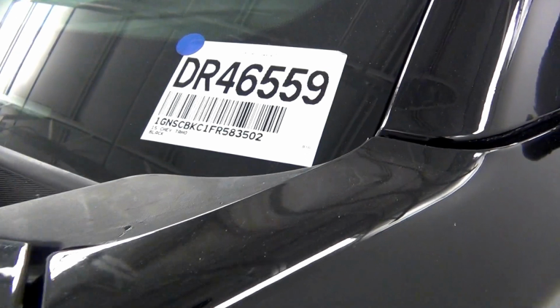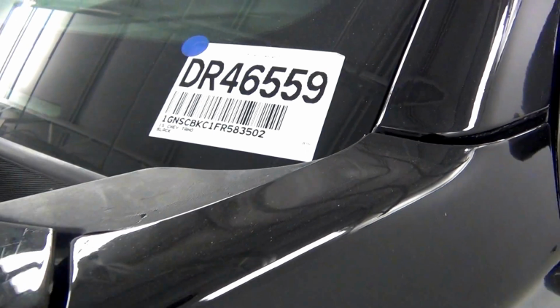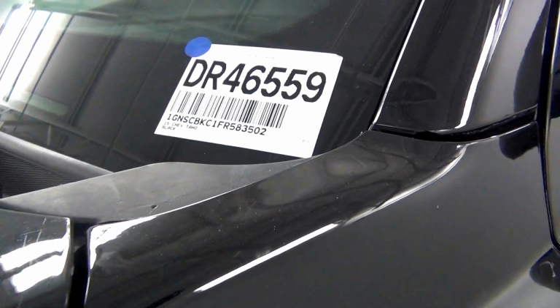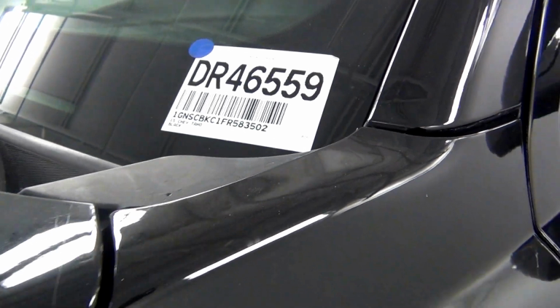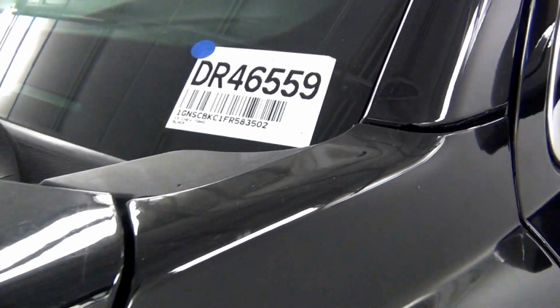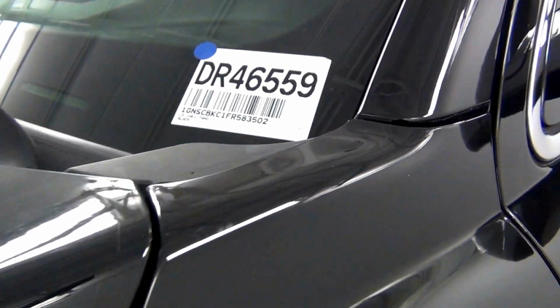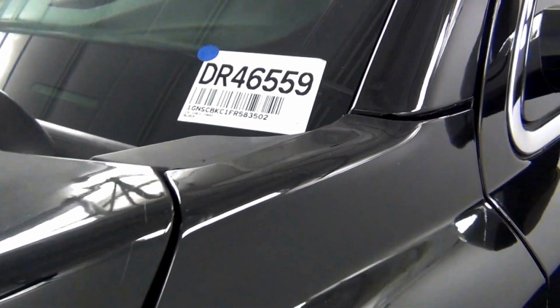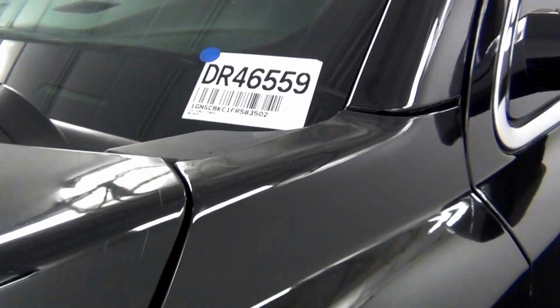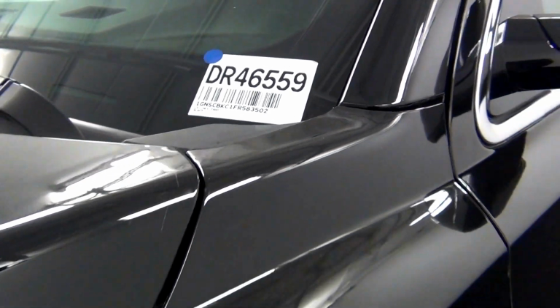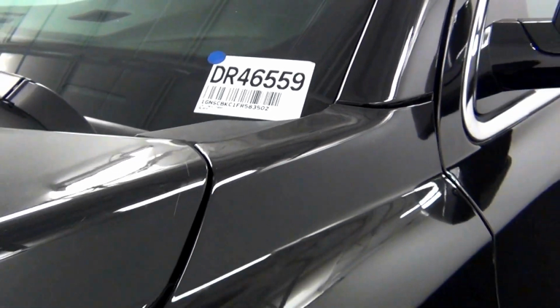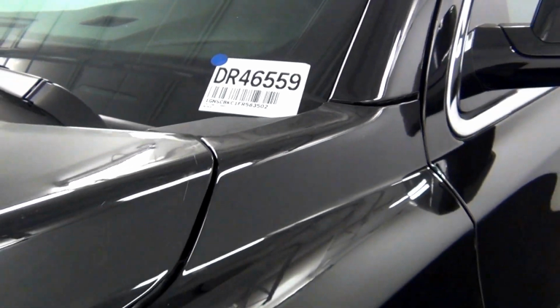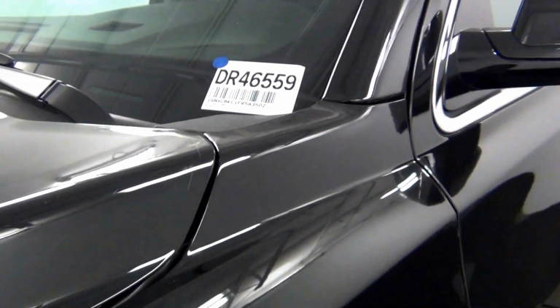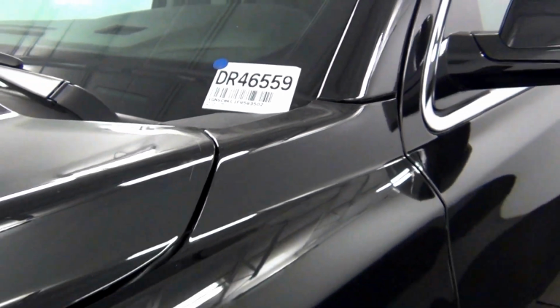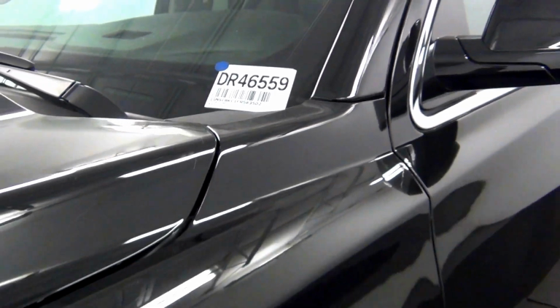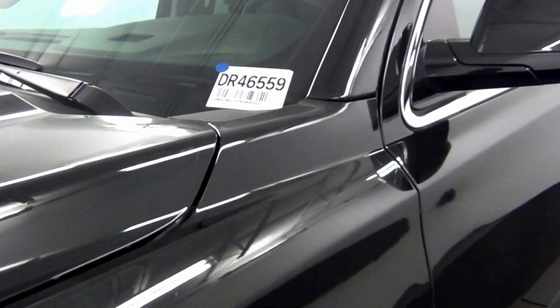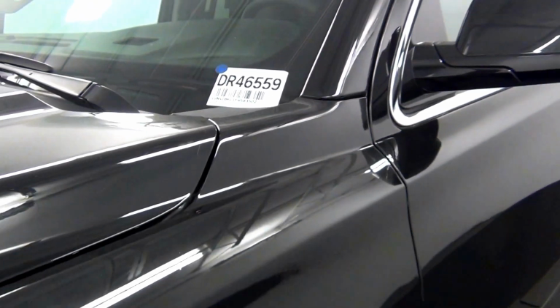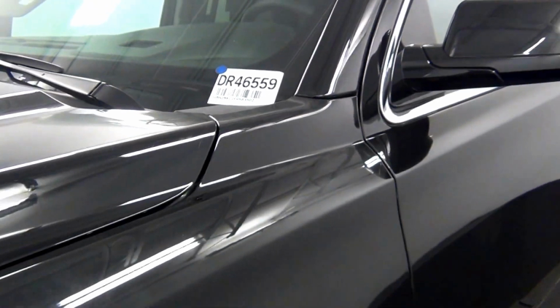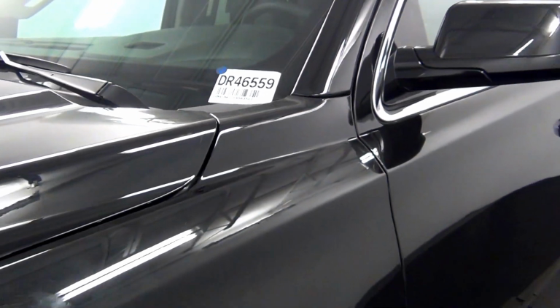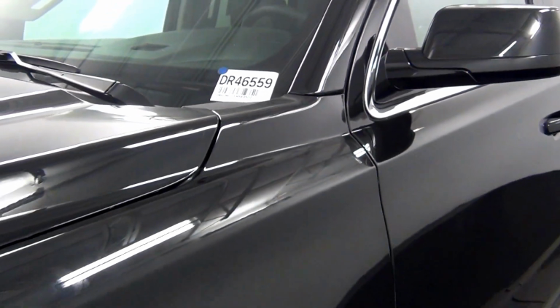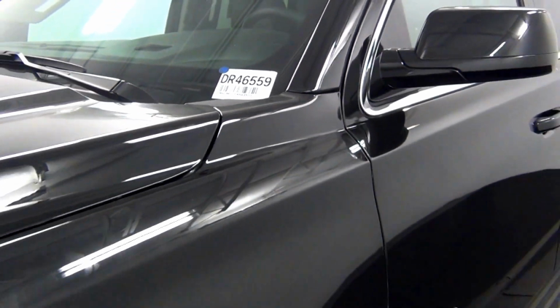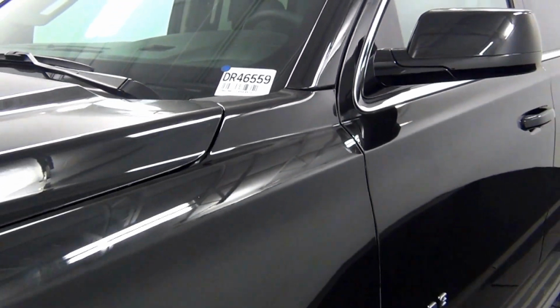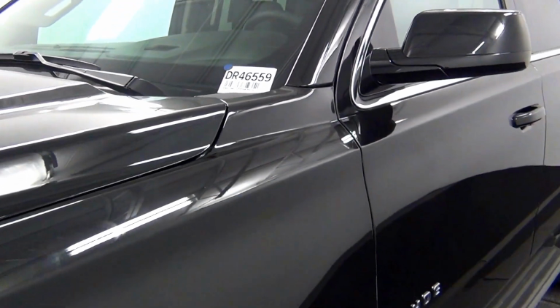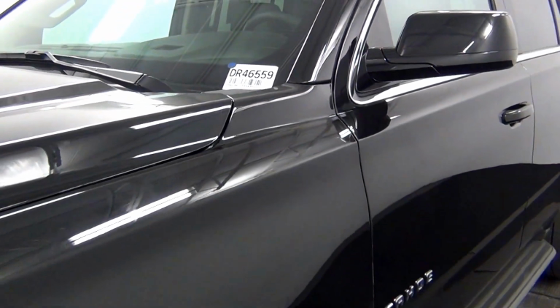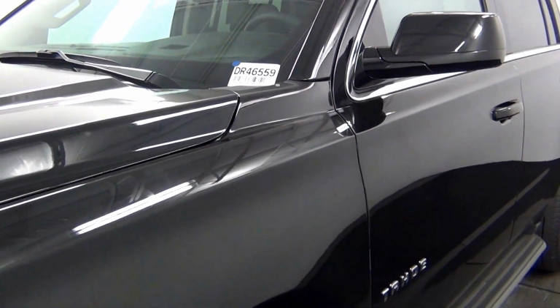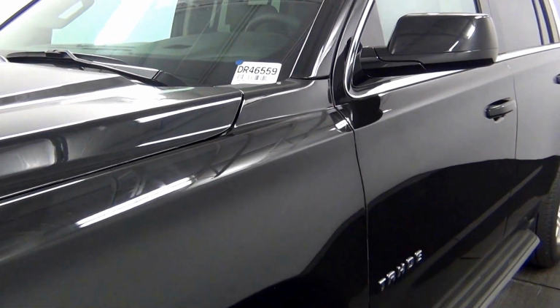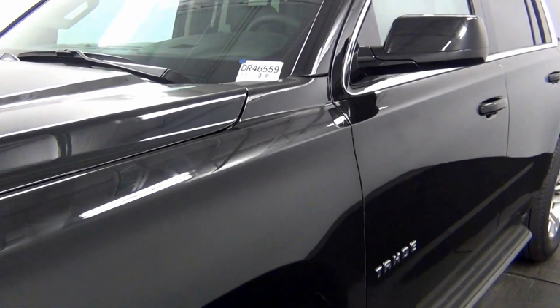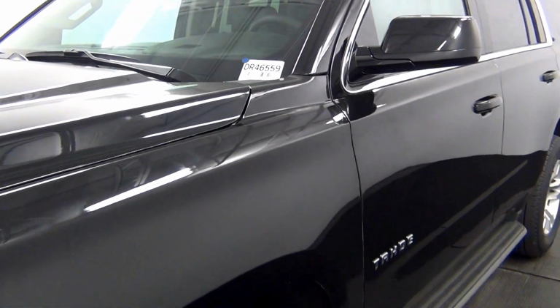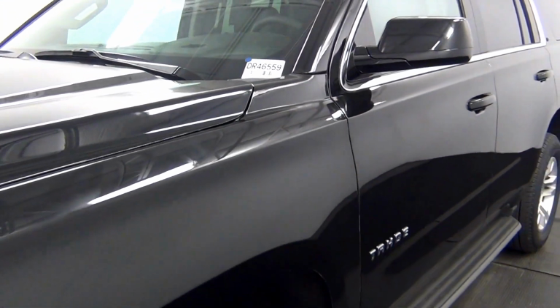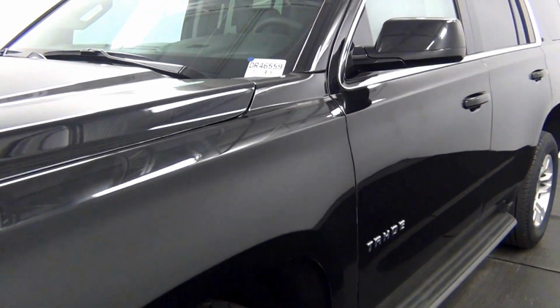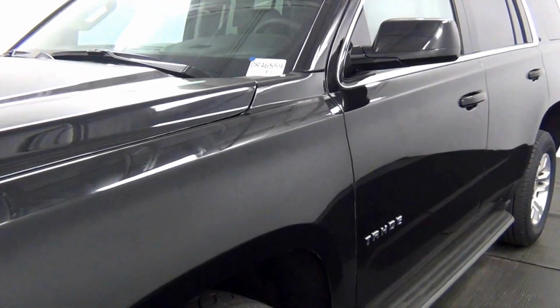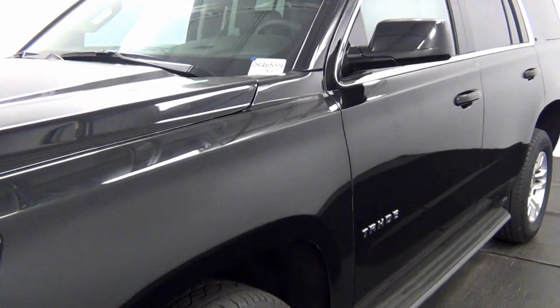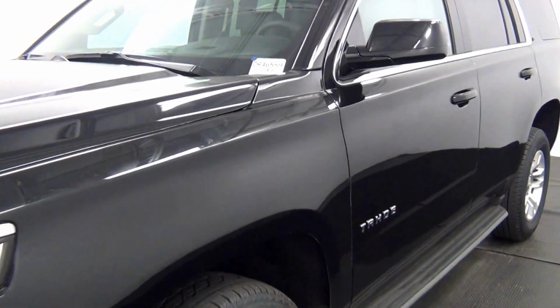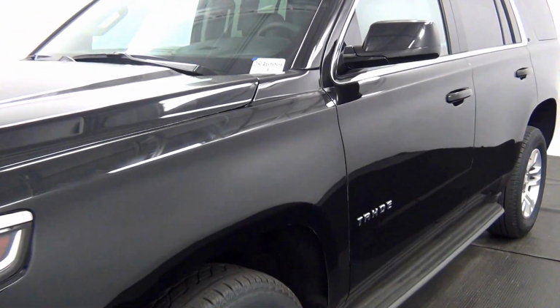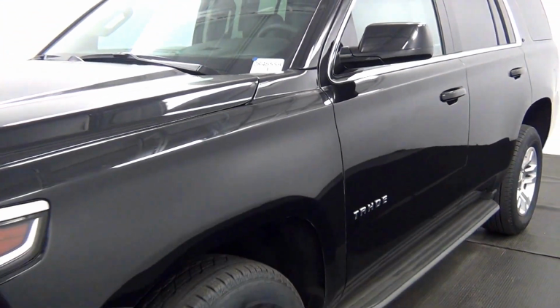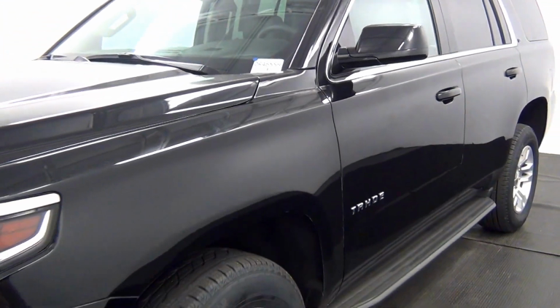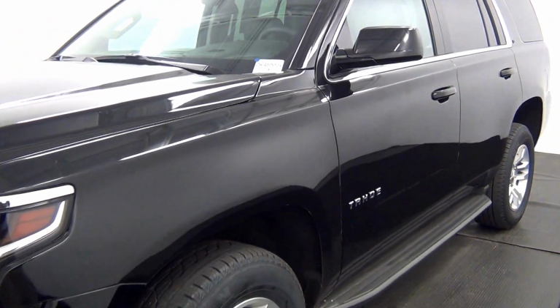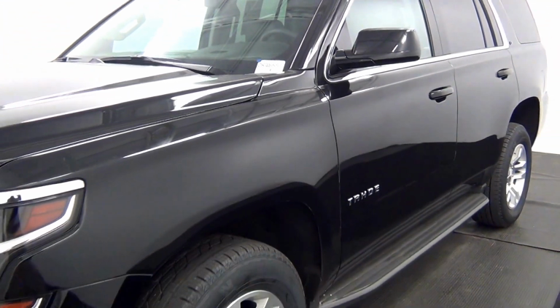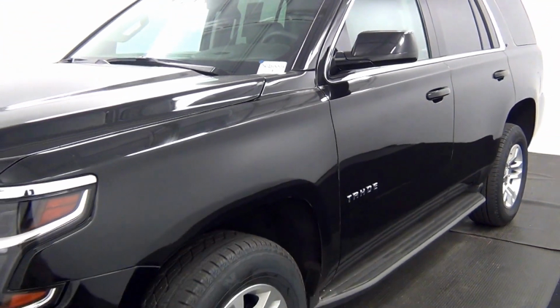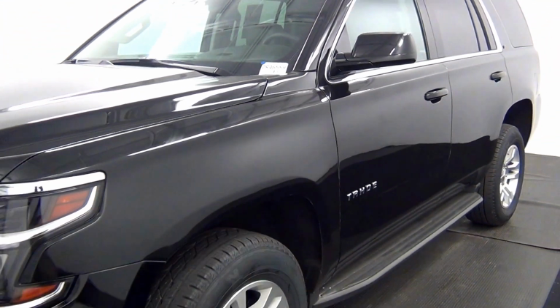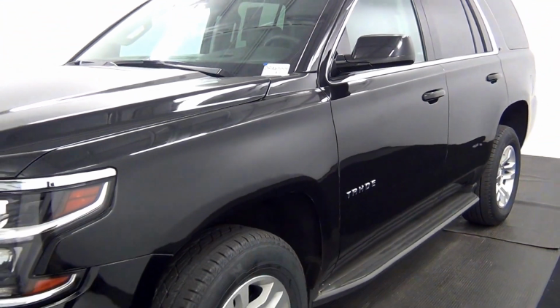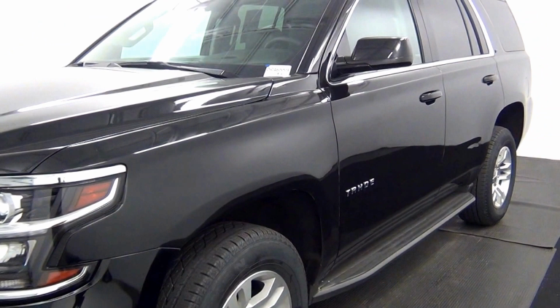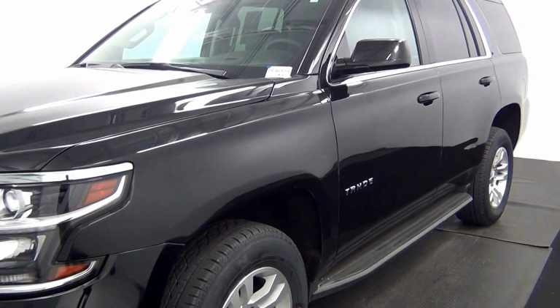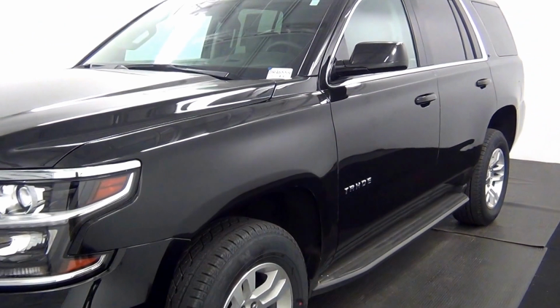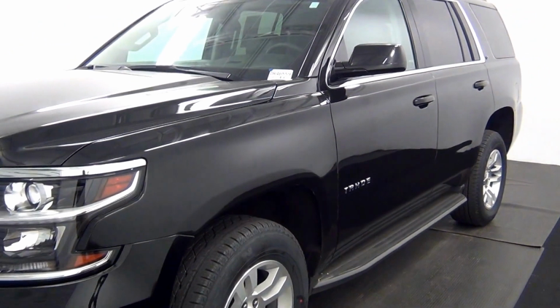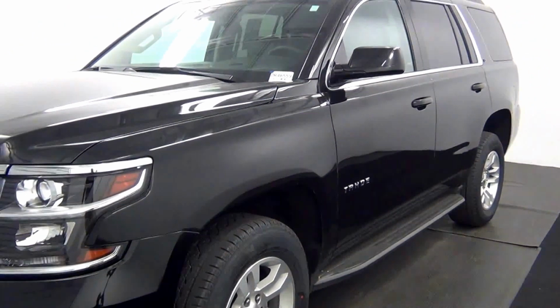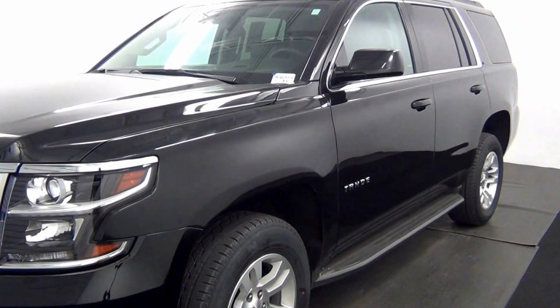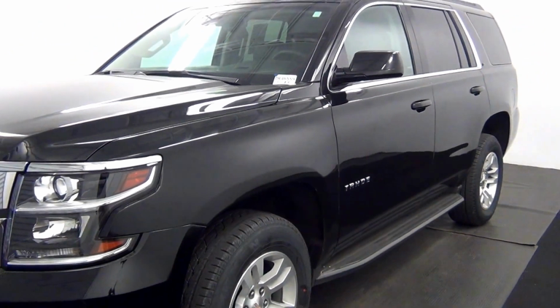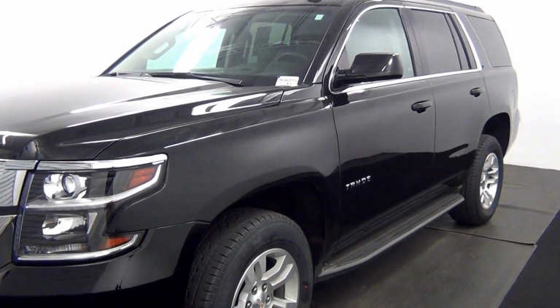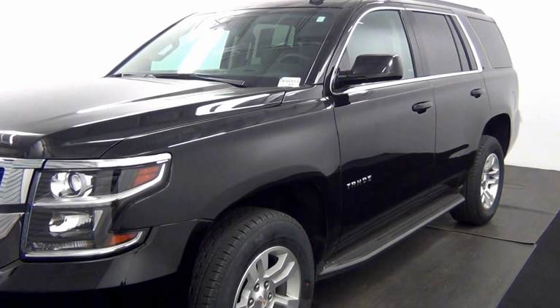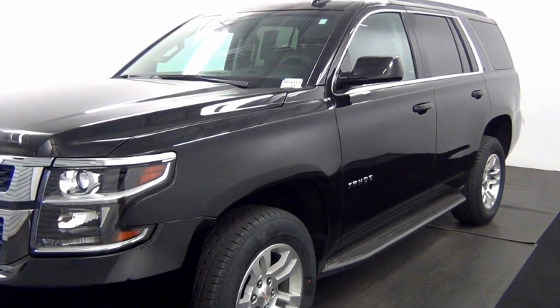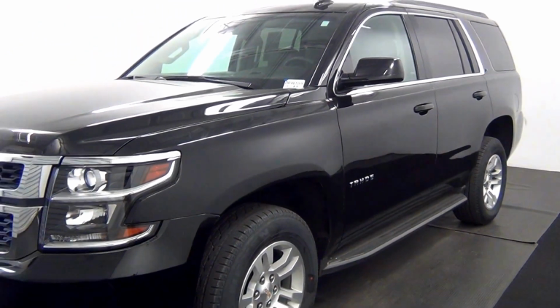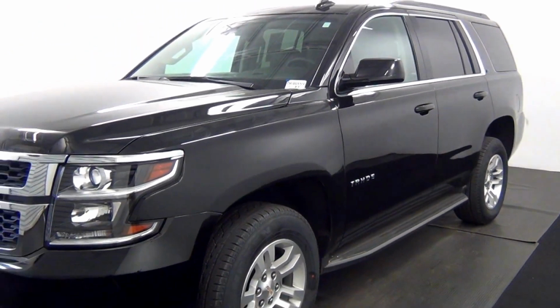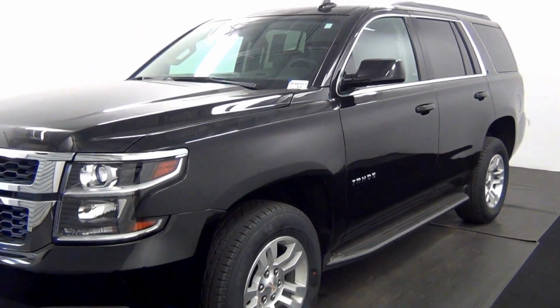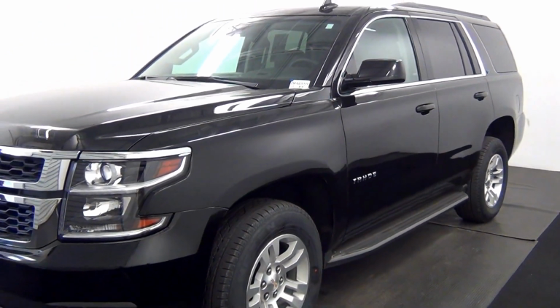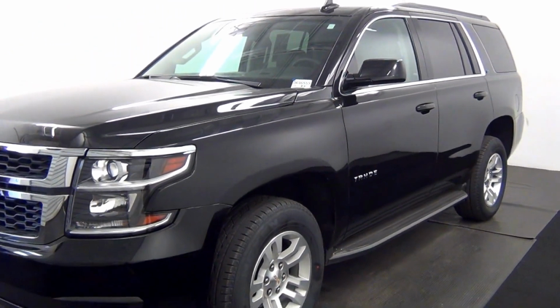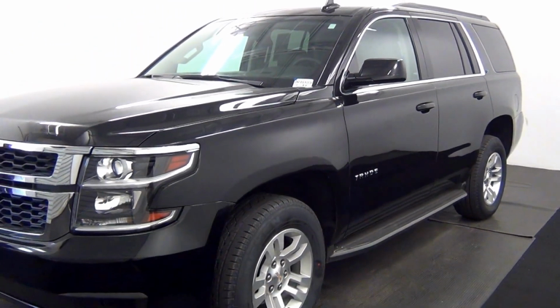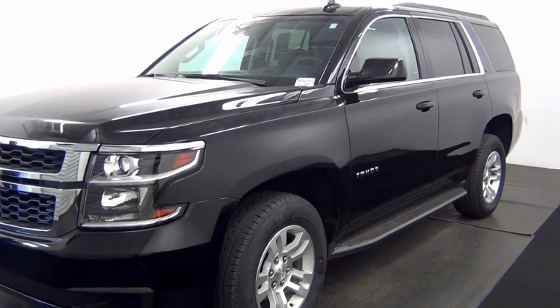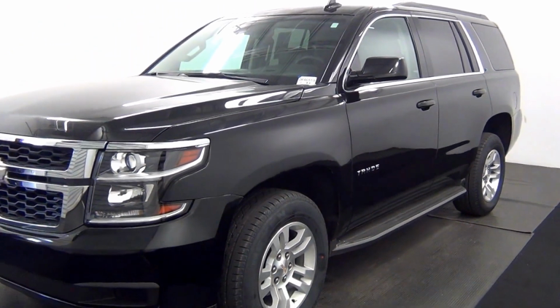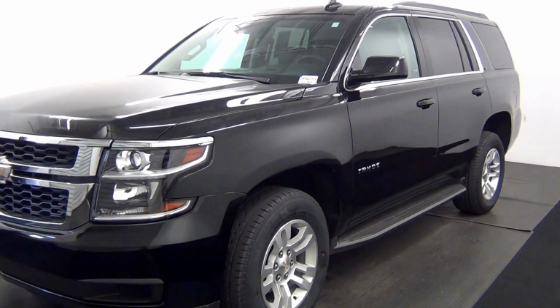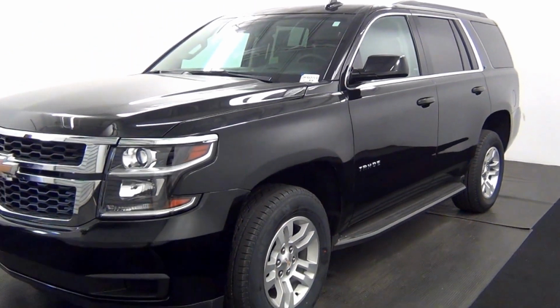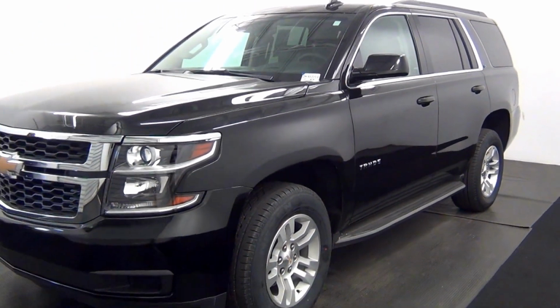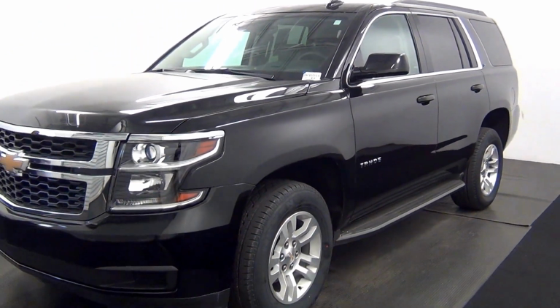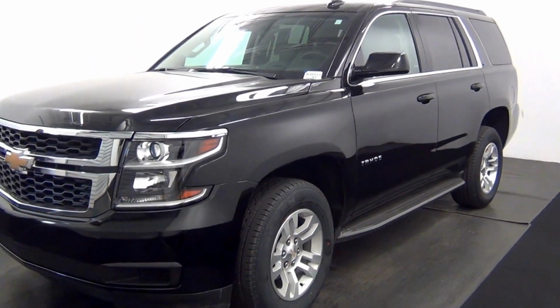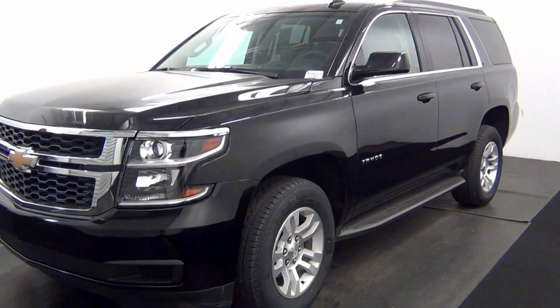Welcome. Today we're going to do a walk around a 2015 Chevy Tahoe, stop number DR46559.